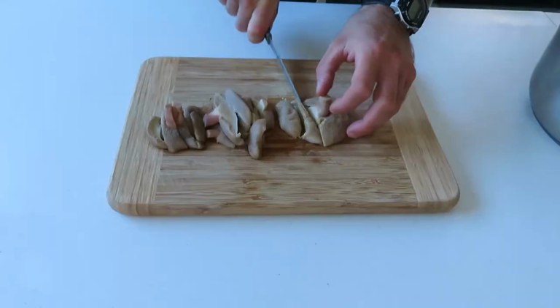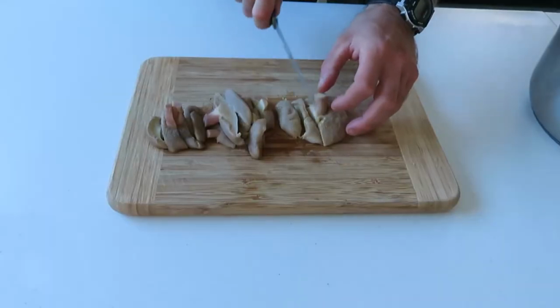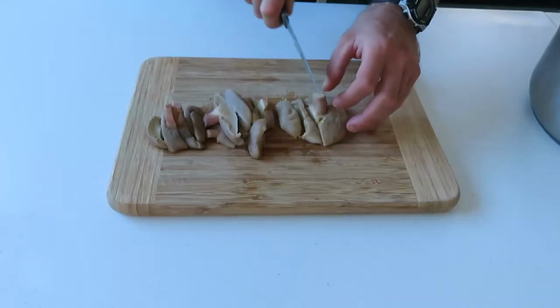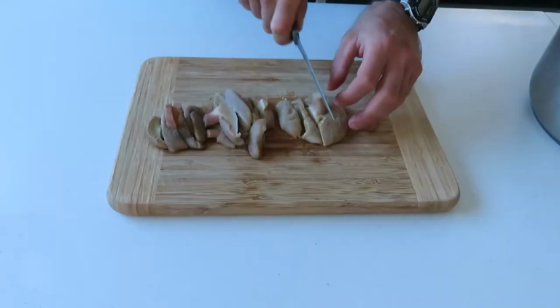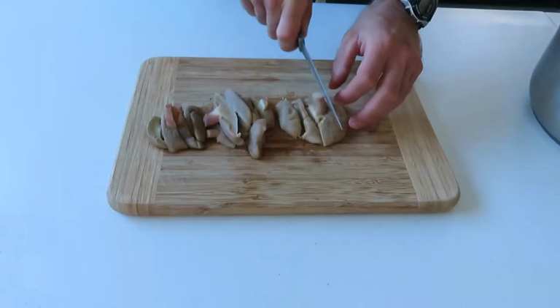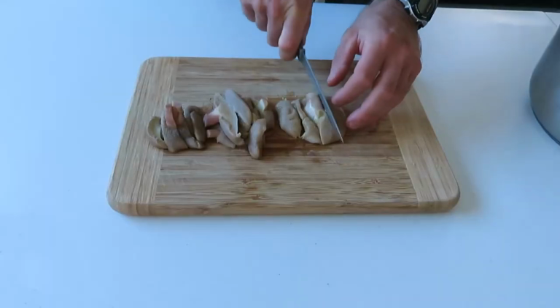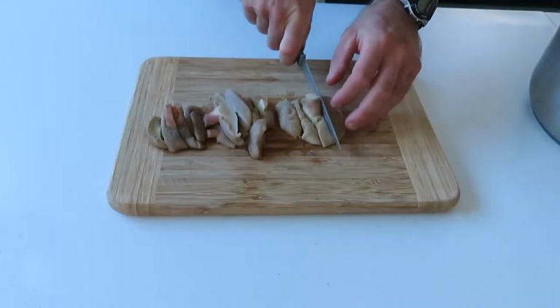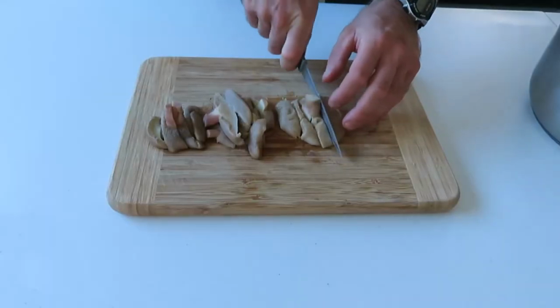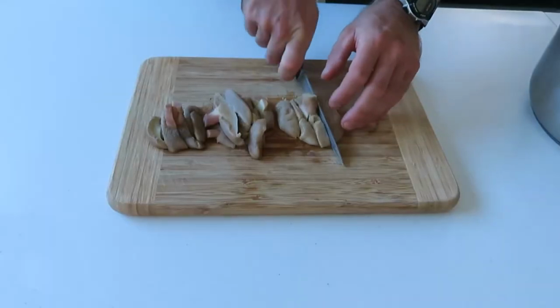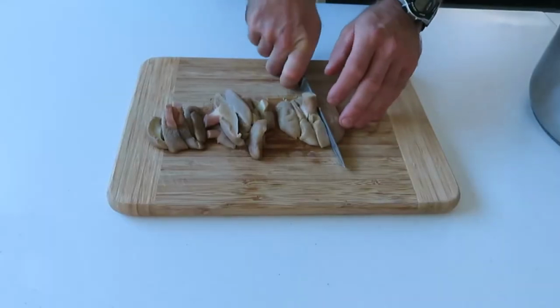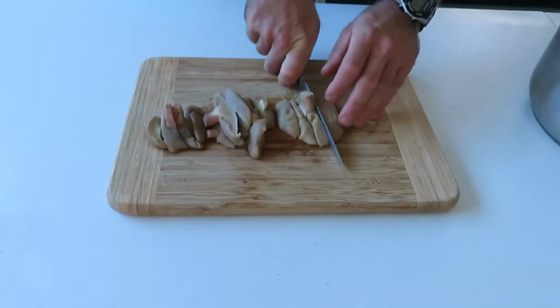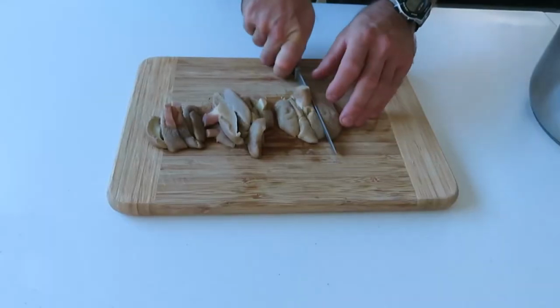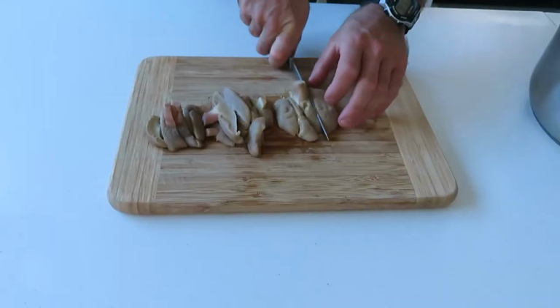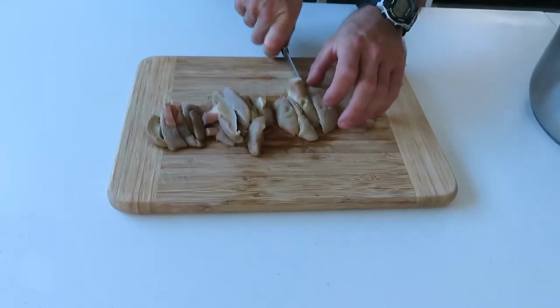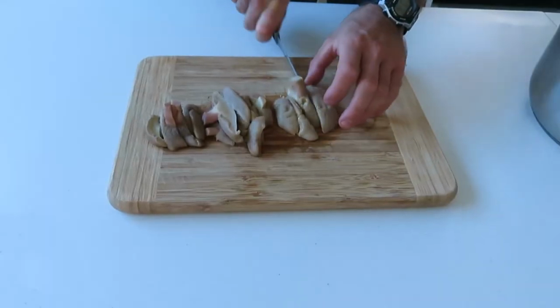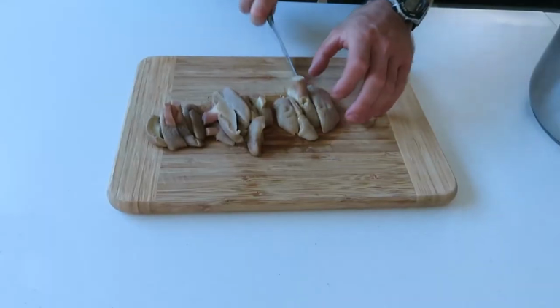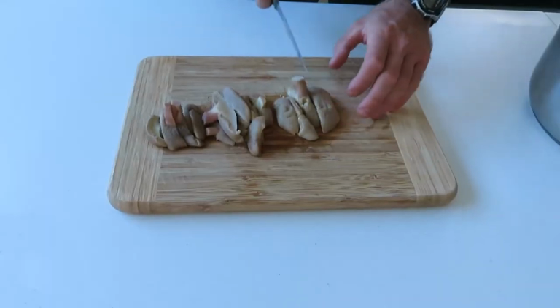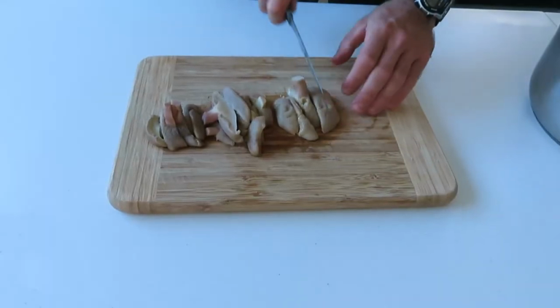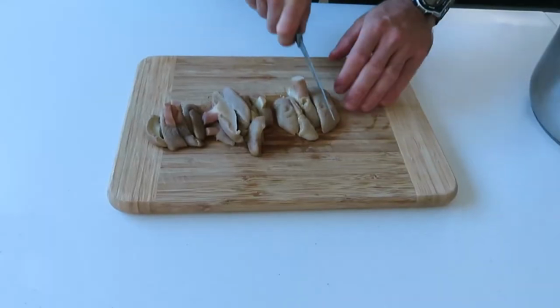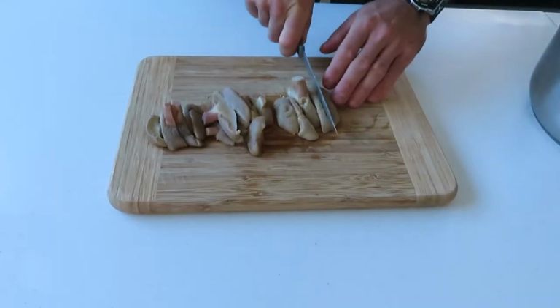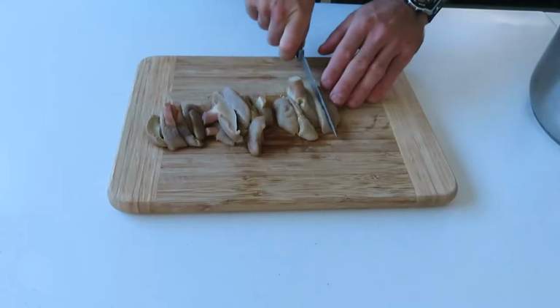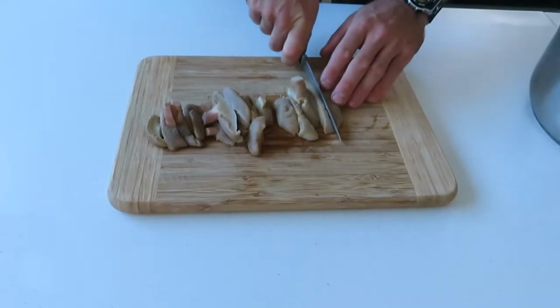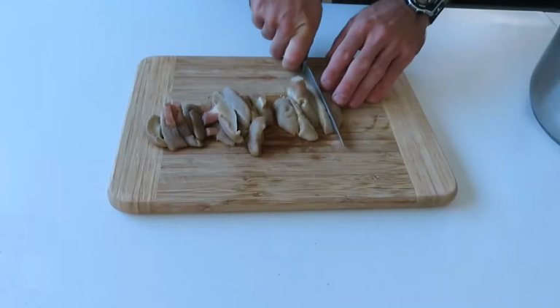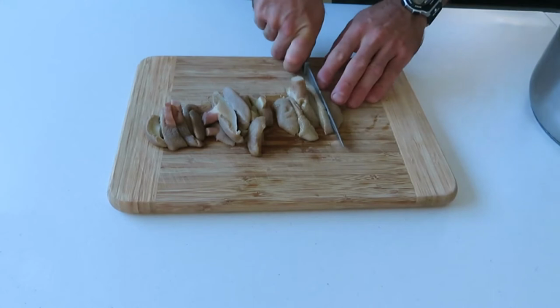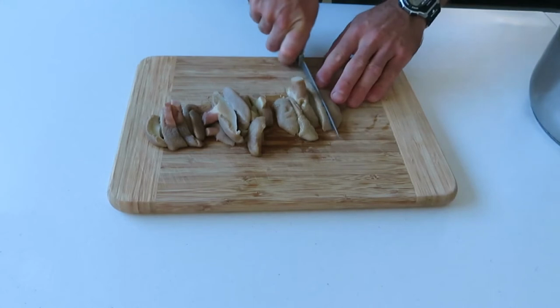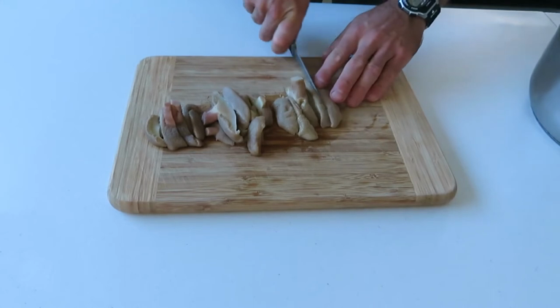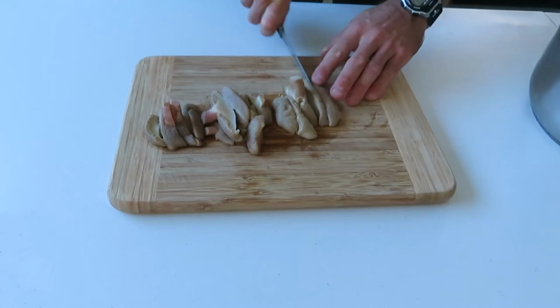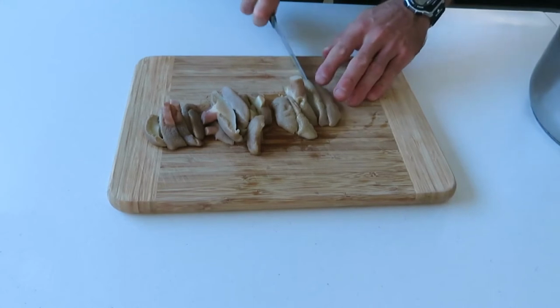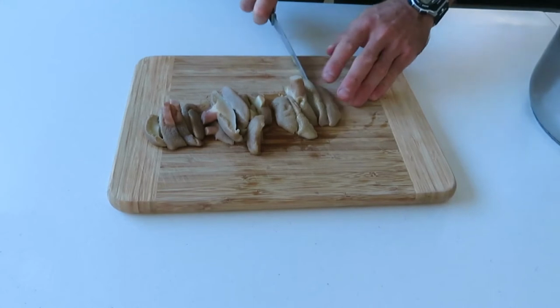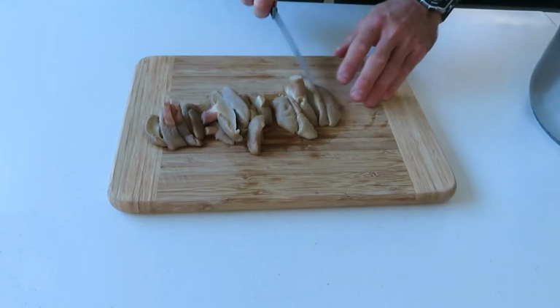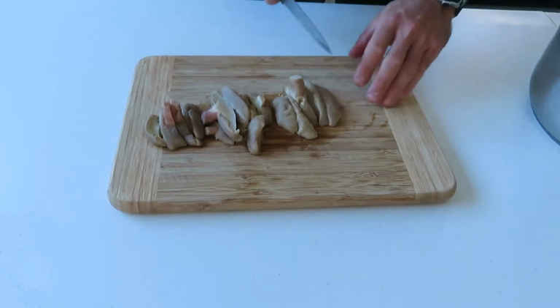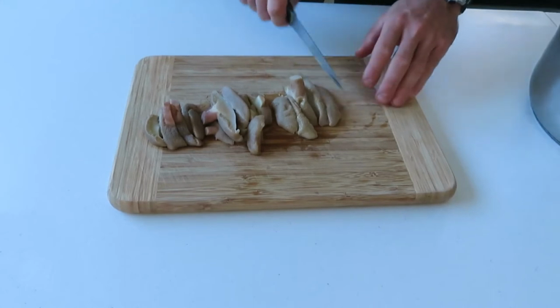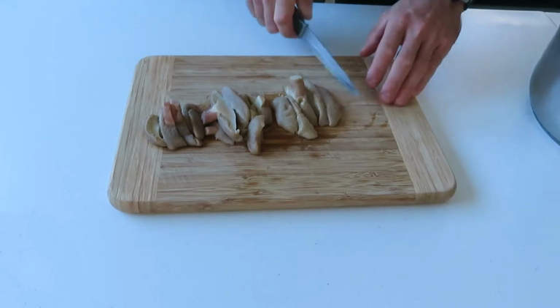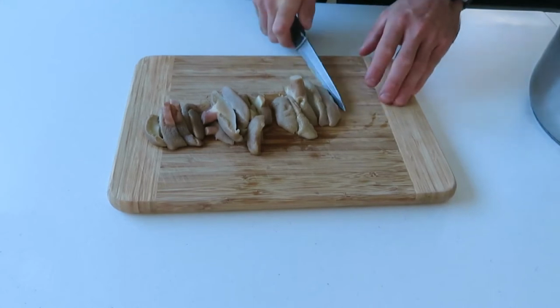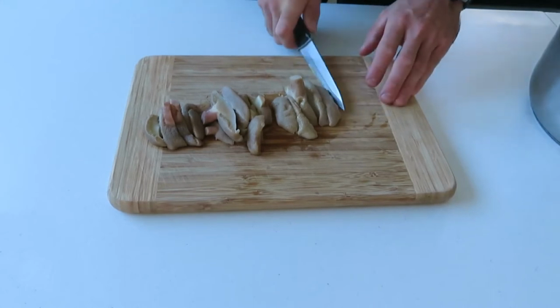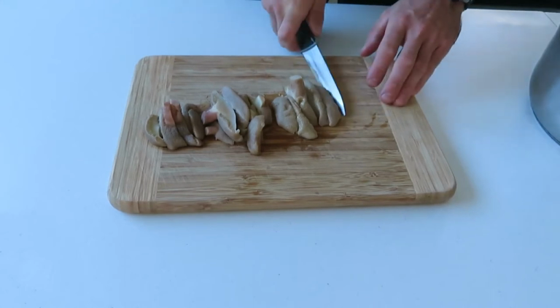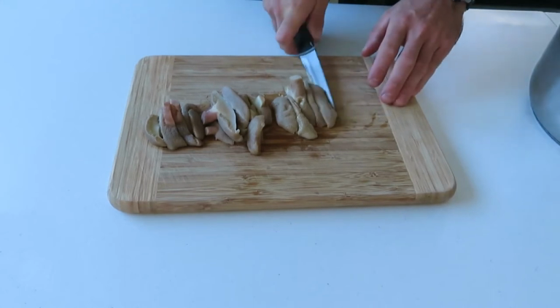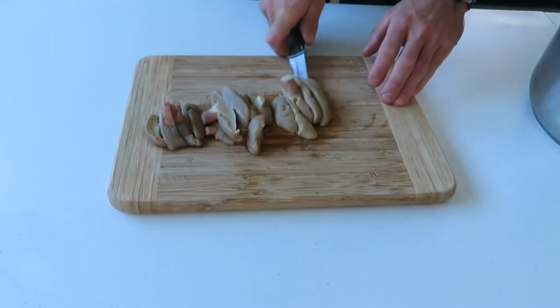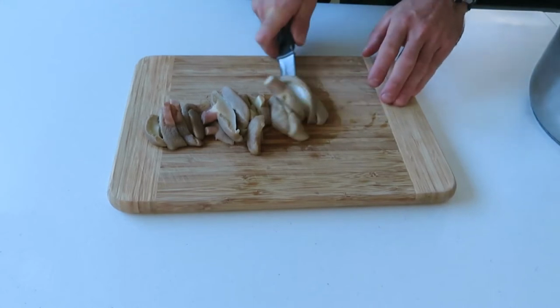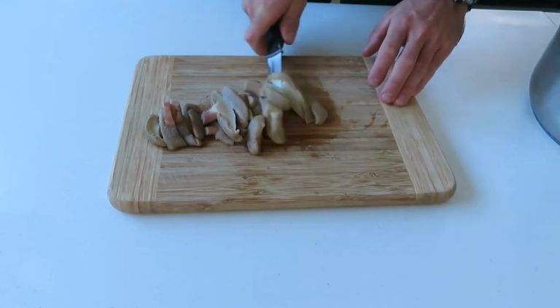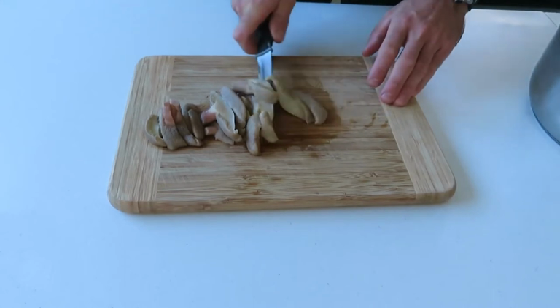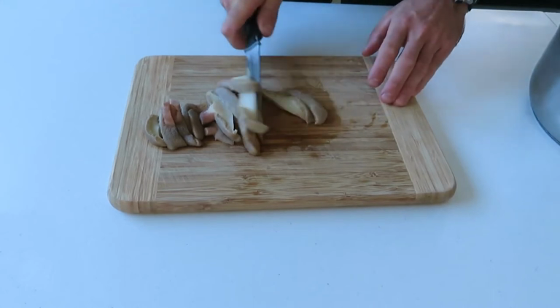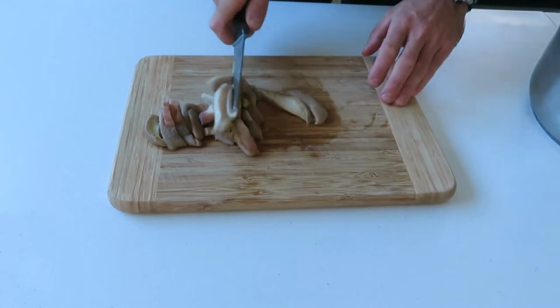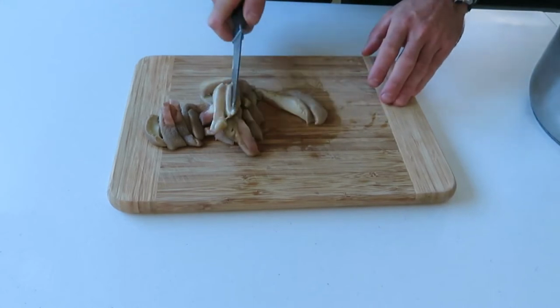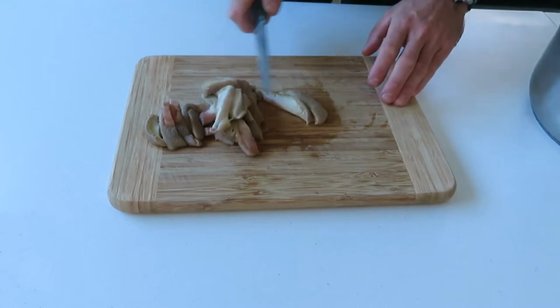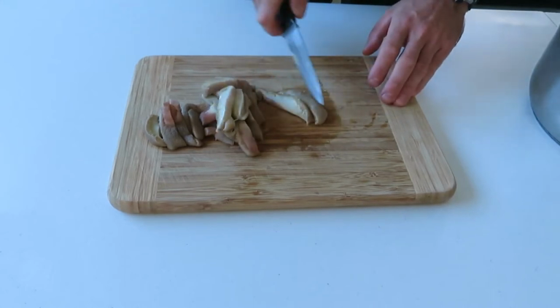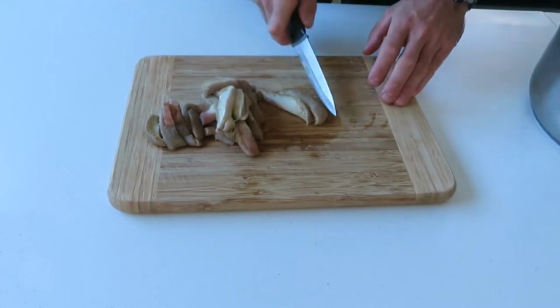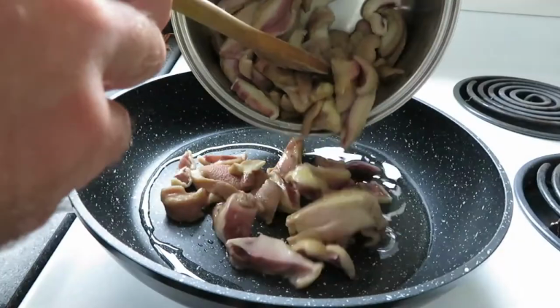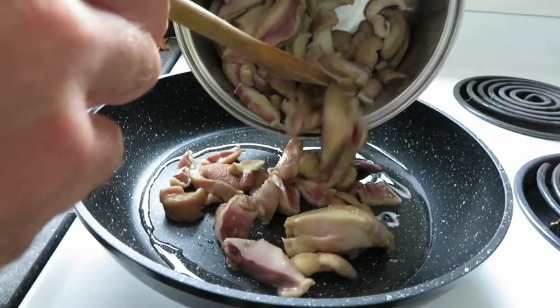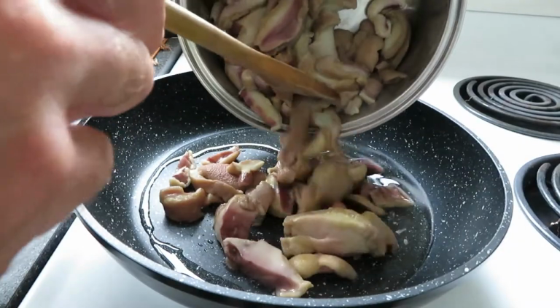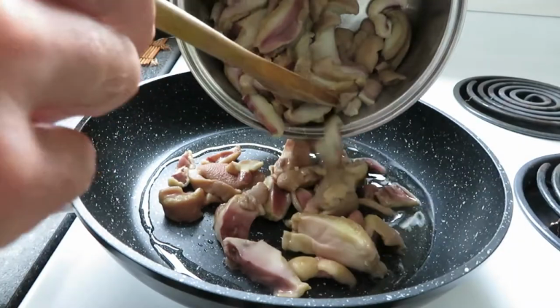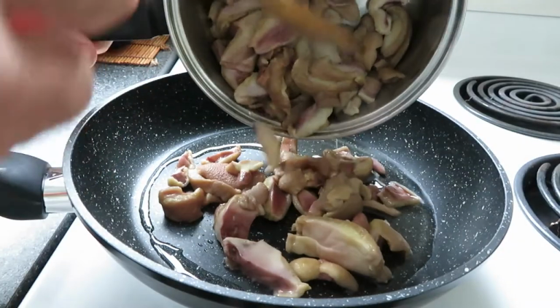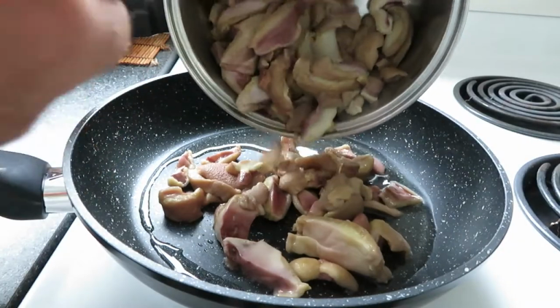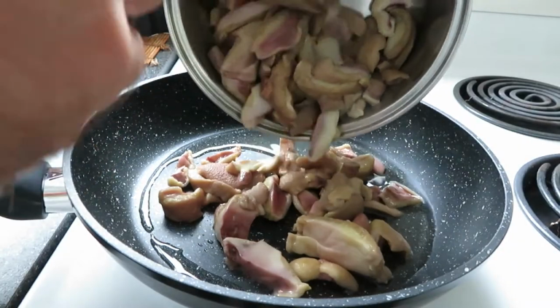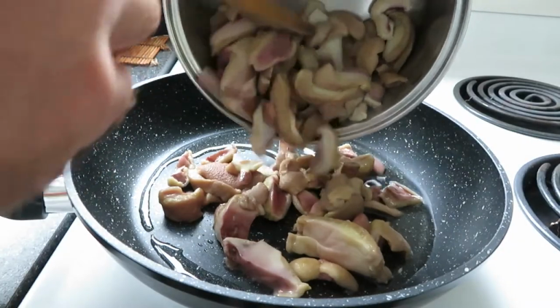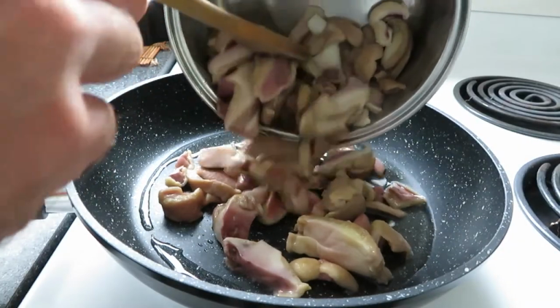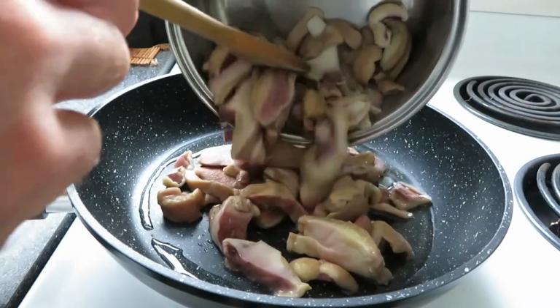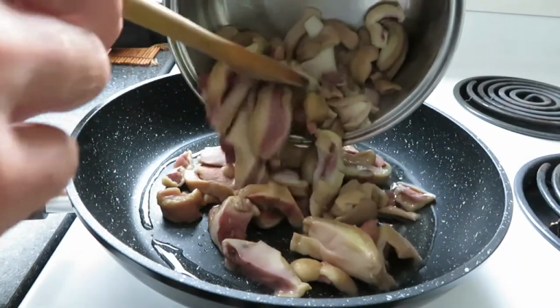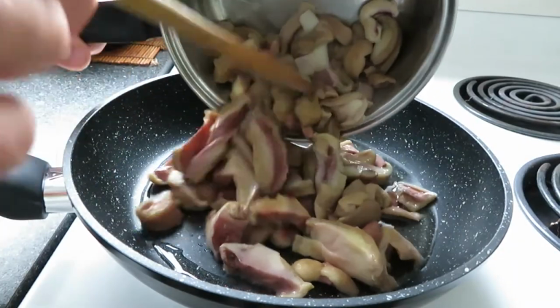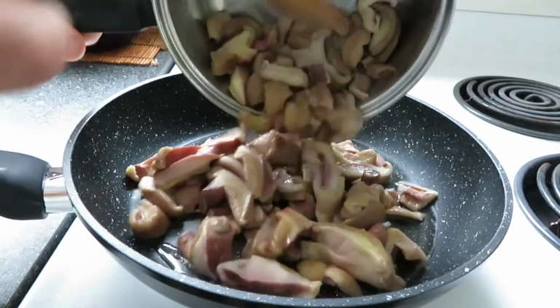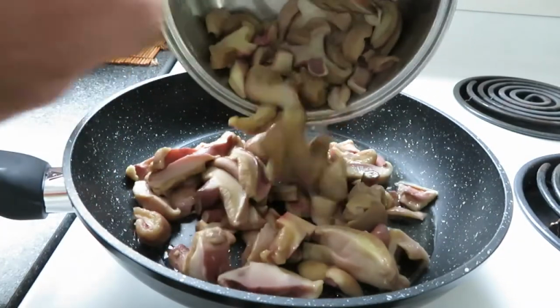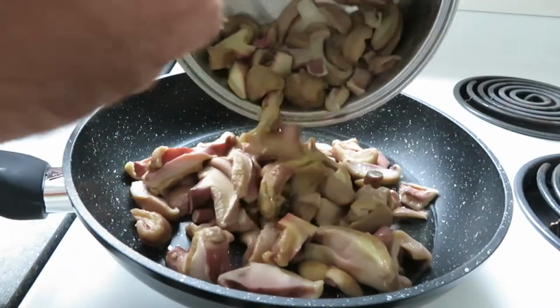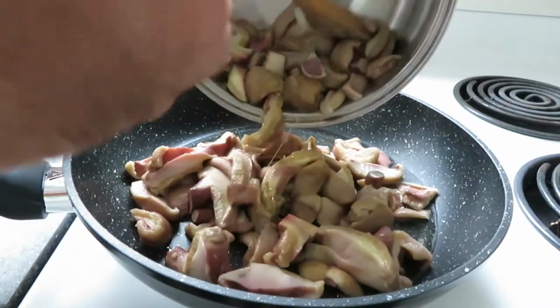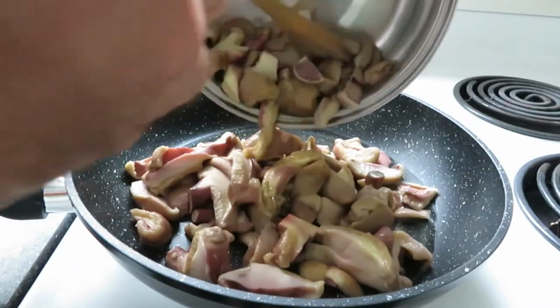After my mushrooms are cooked, I'm chopping them and frying them with onion.